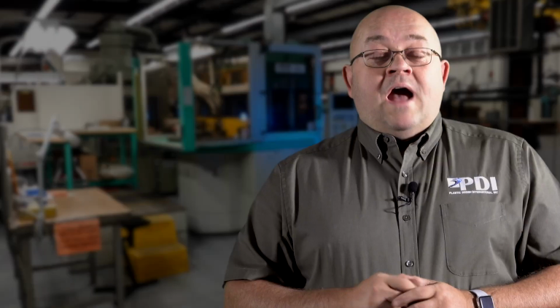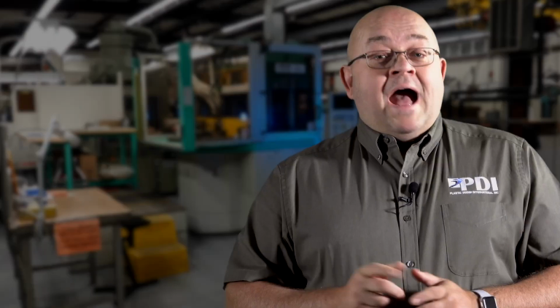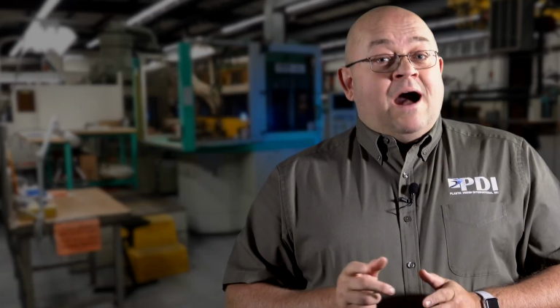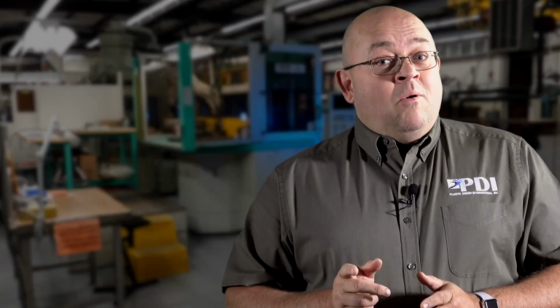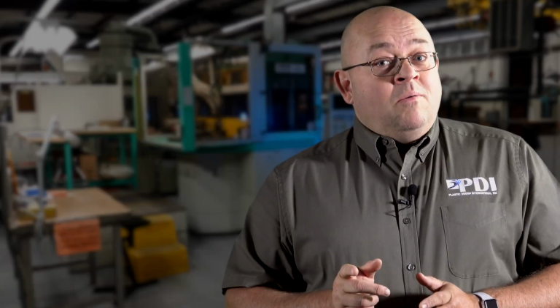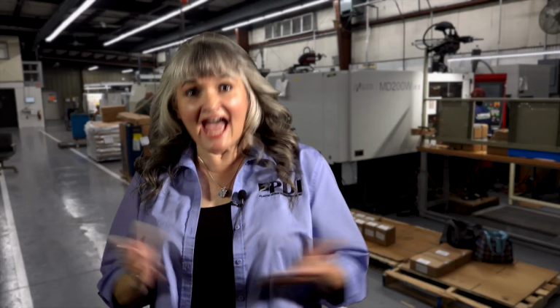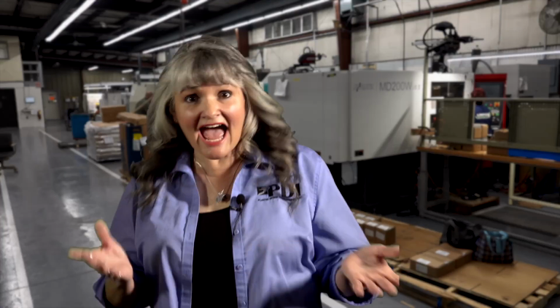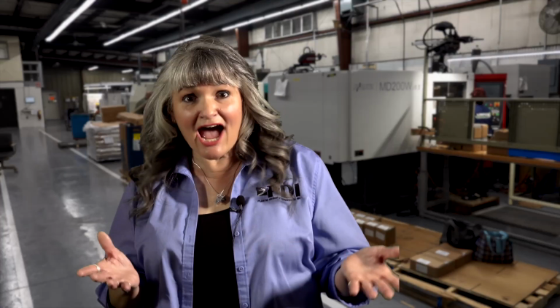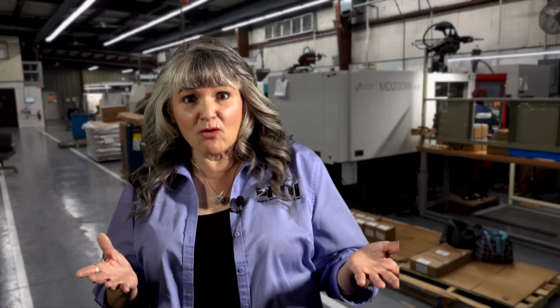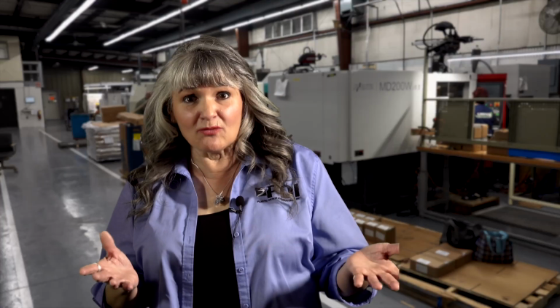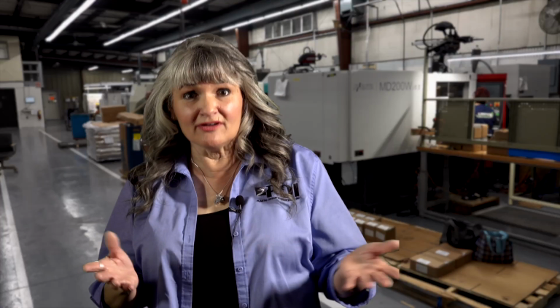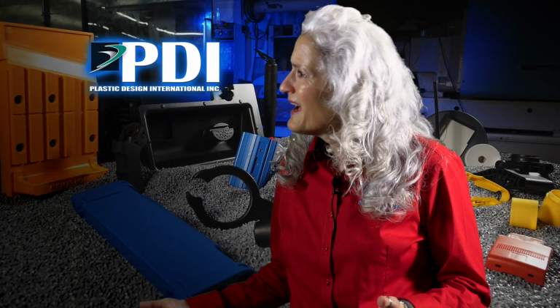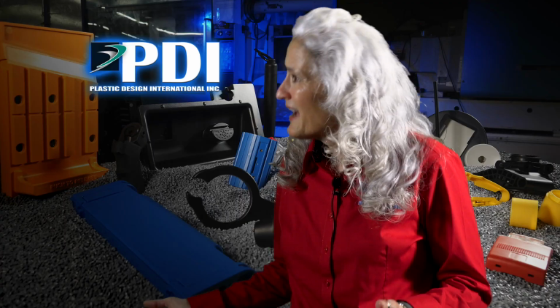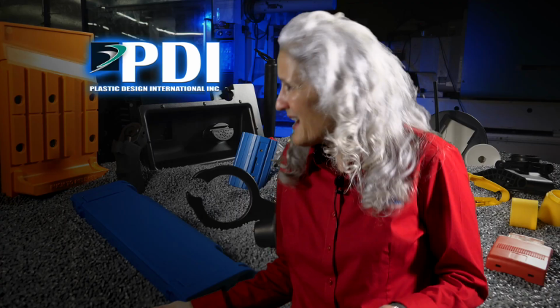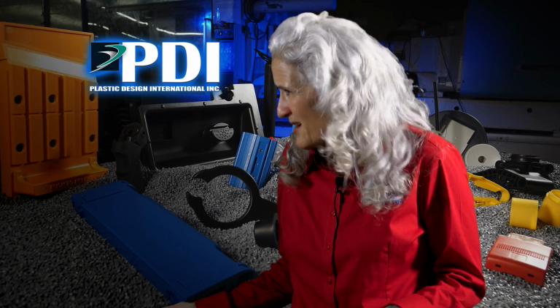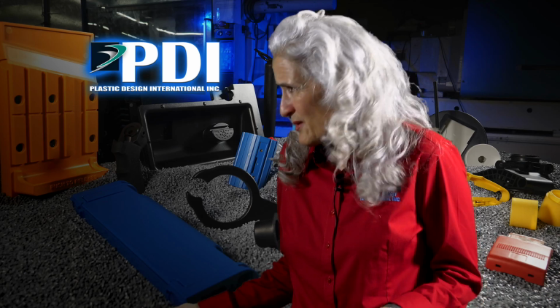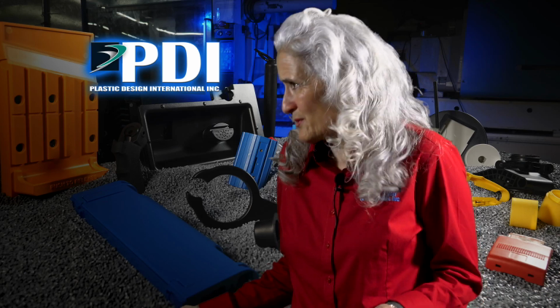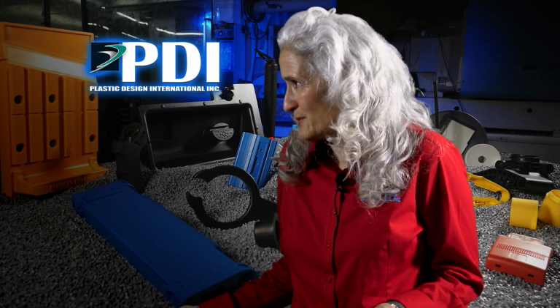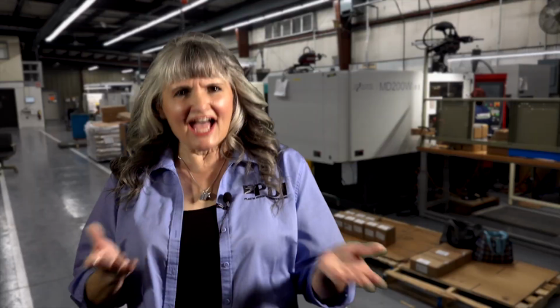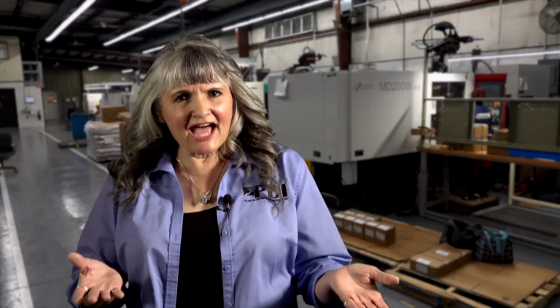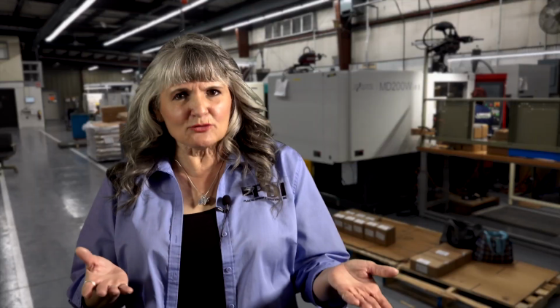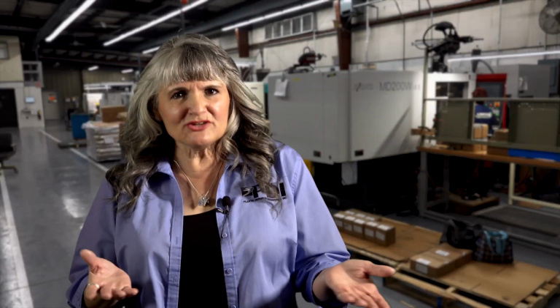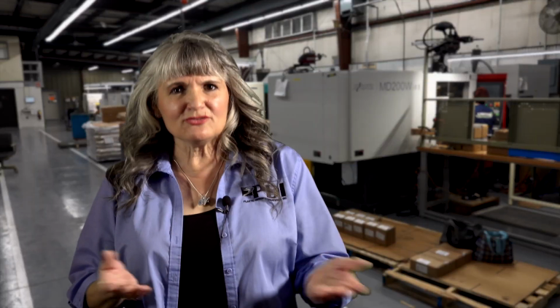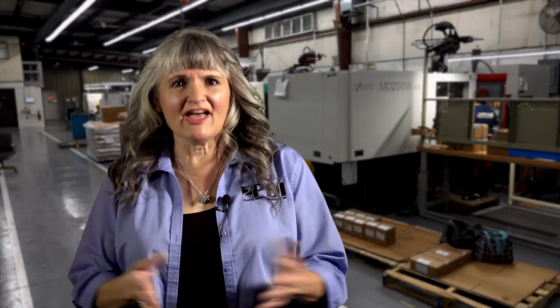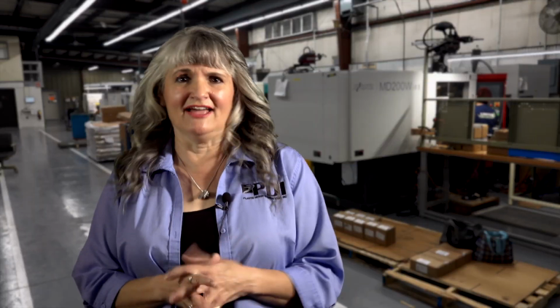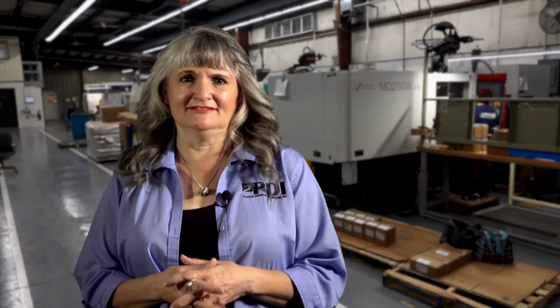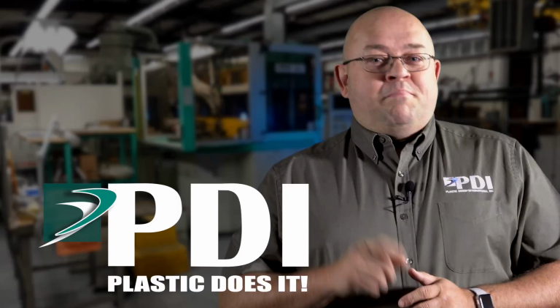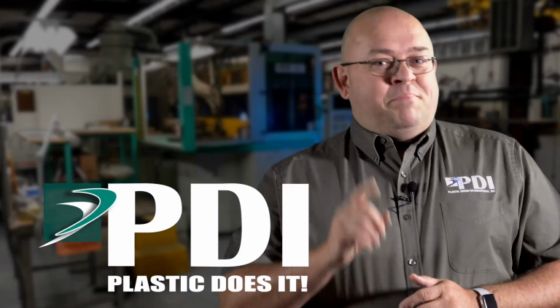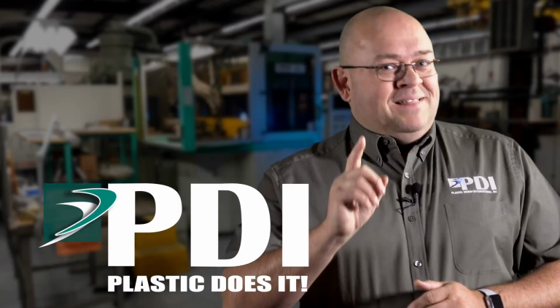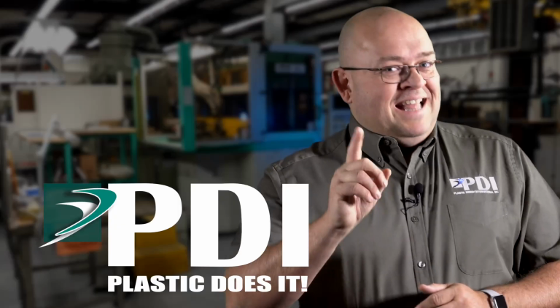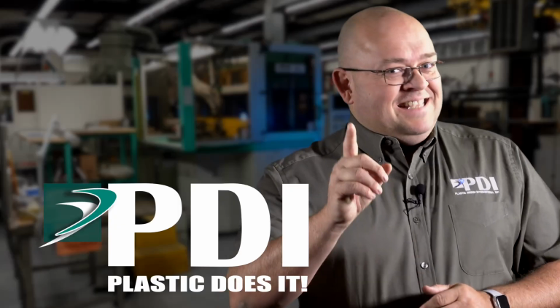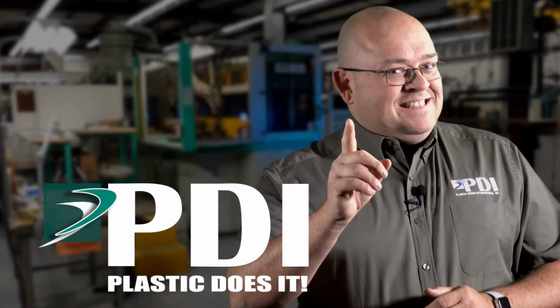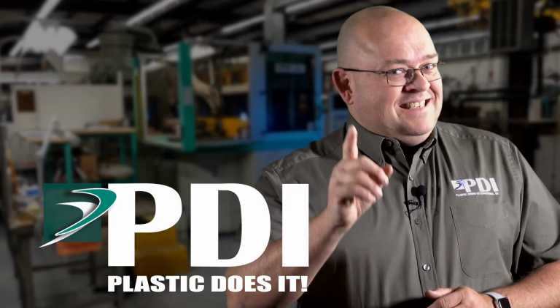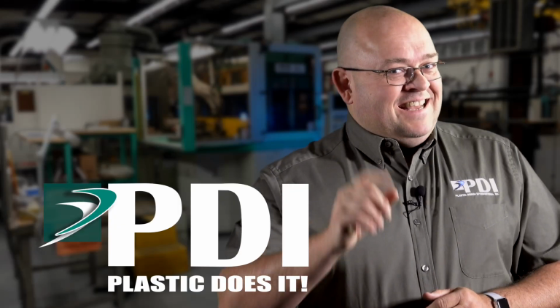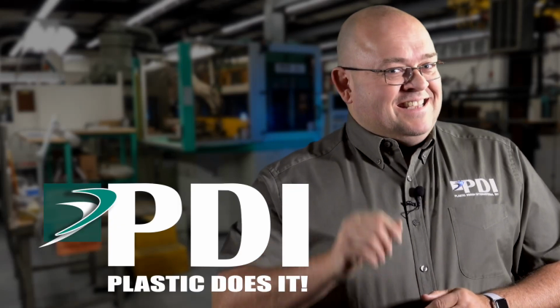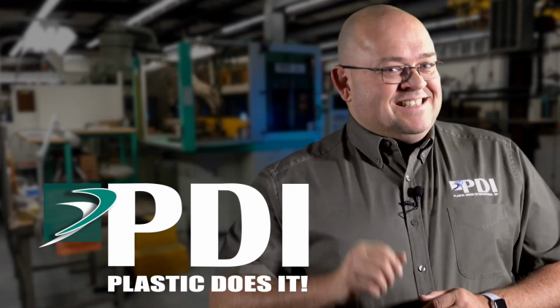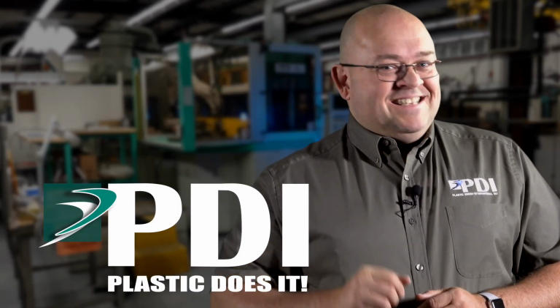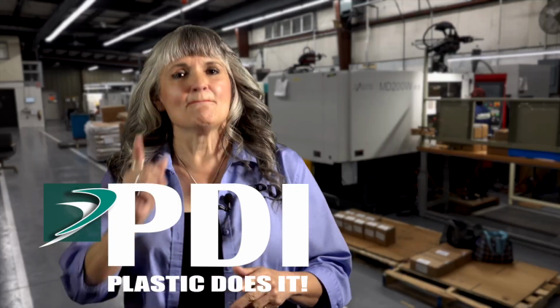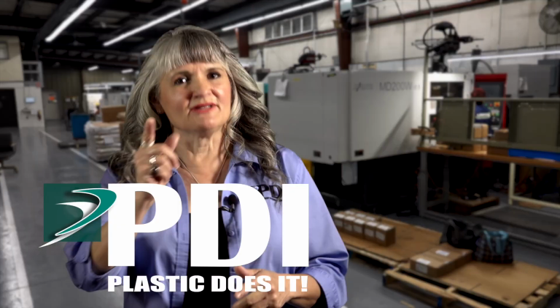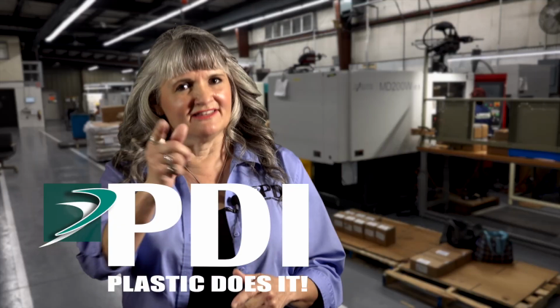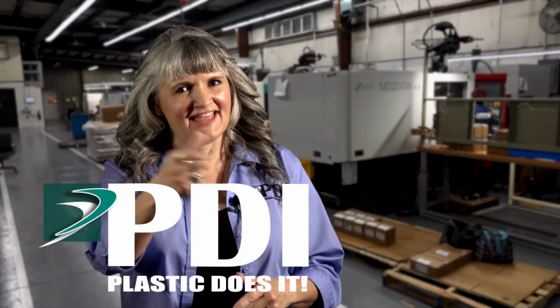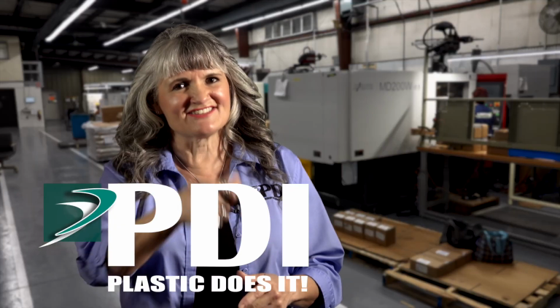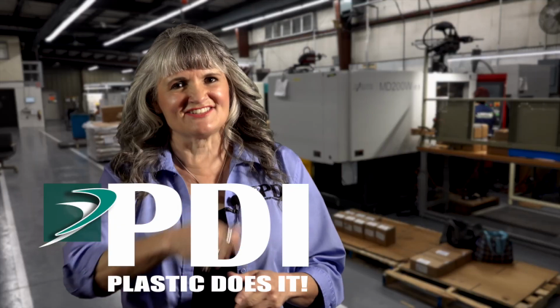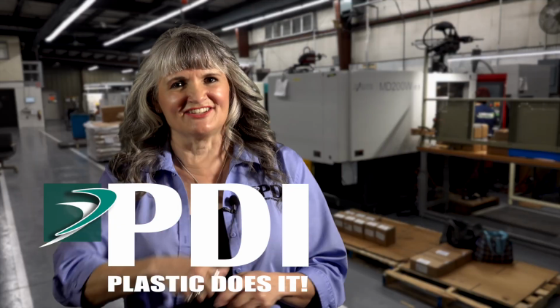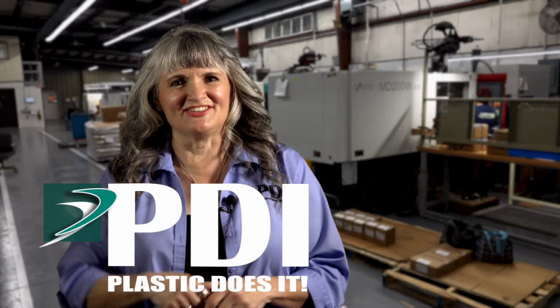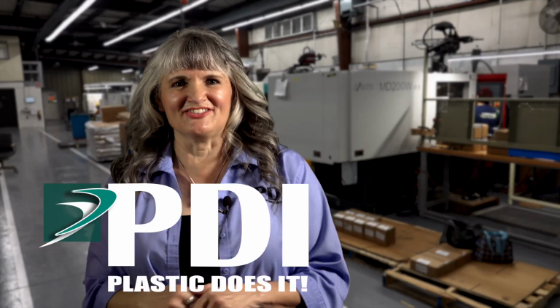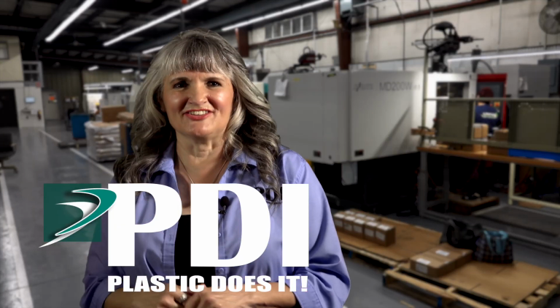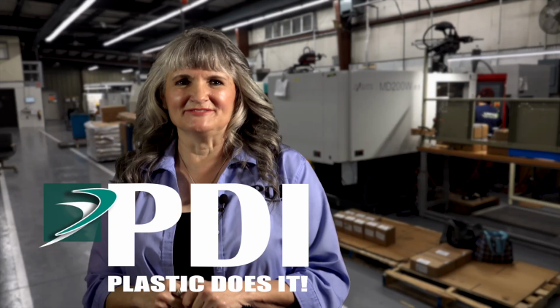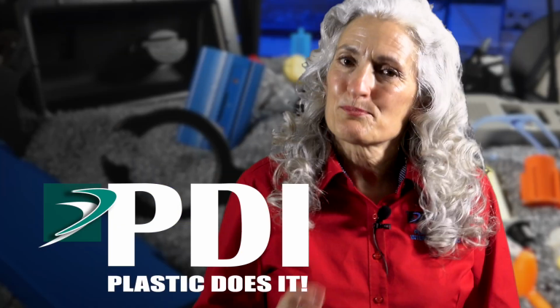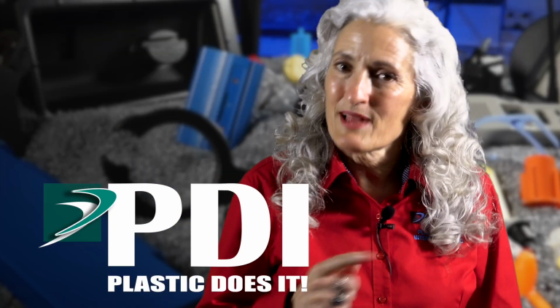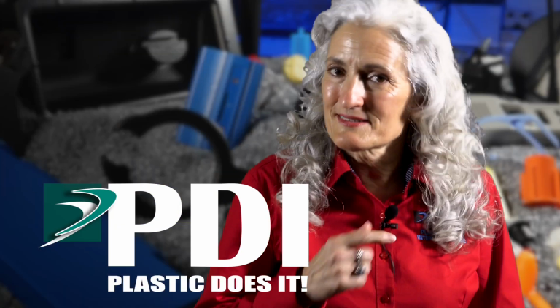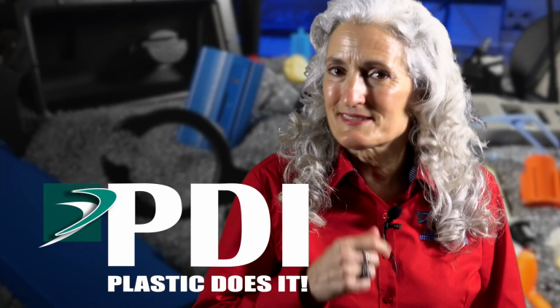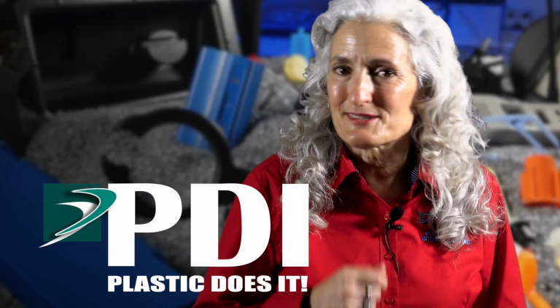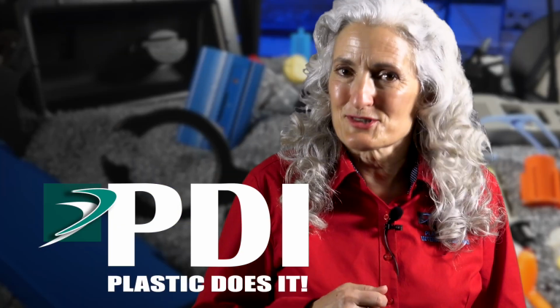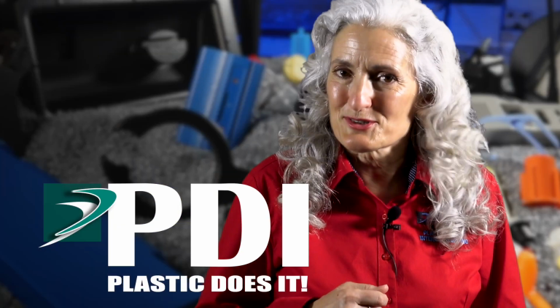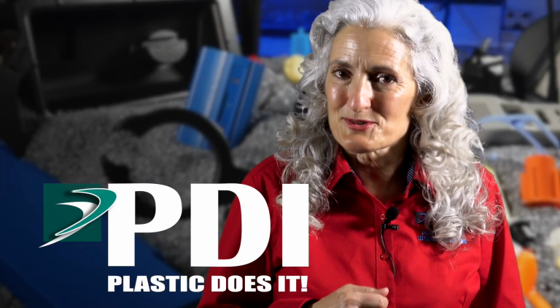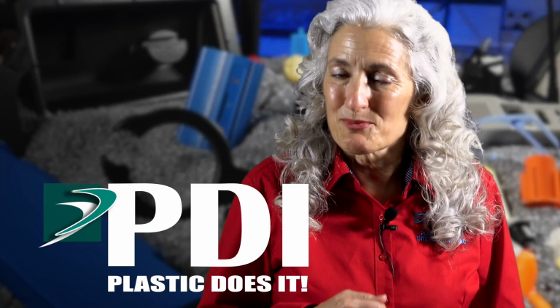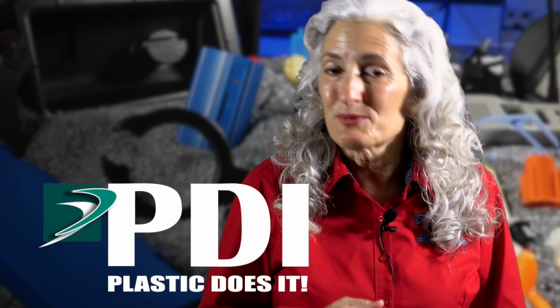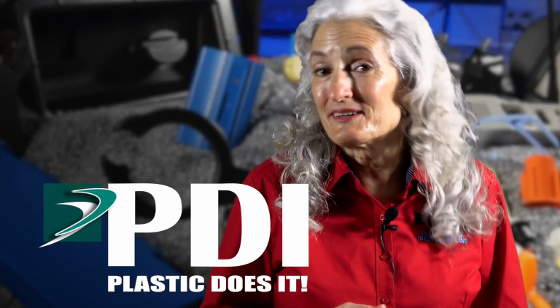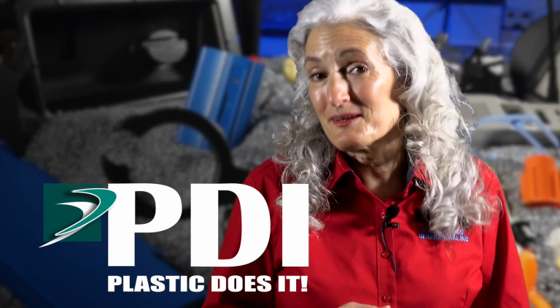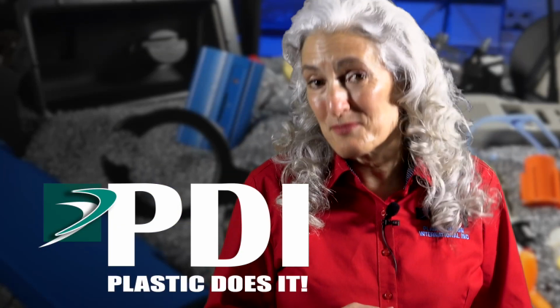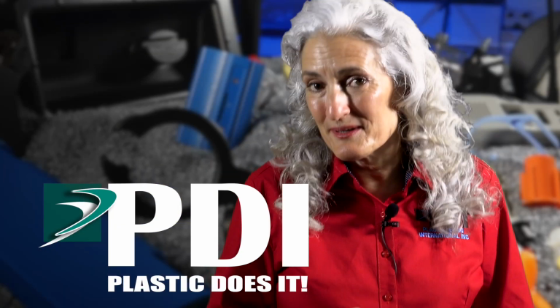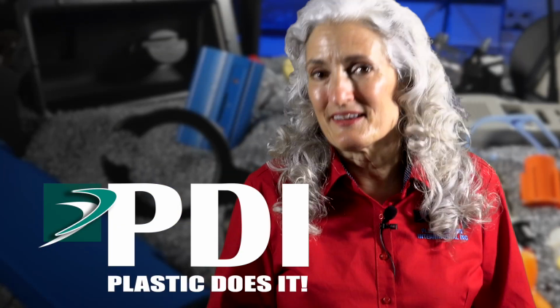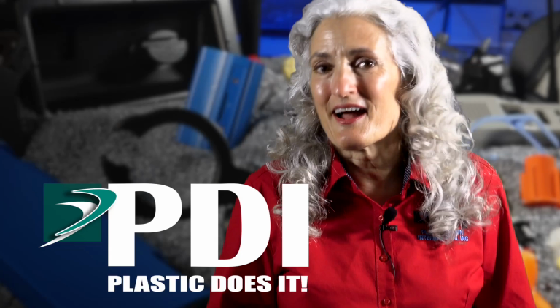How? How do we do that? Plastic does it. Plastic injection molding at PDI.